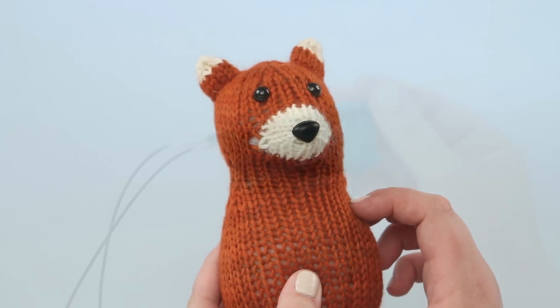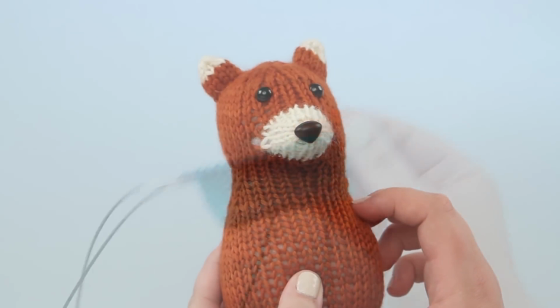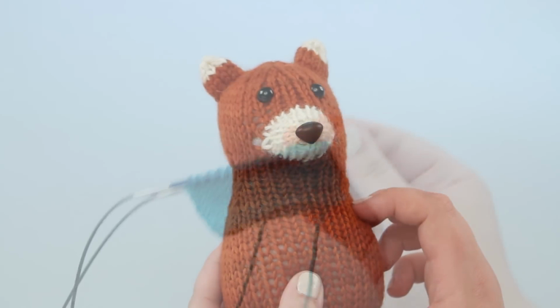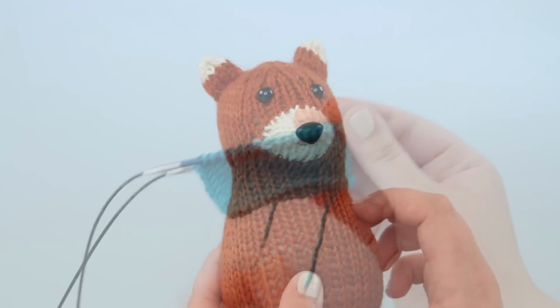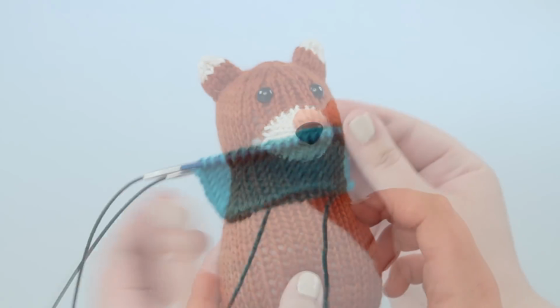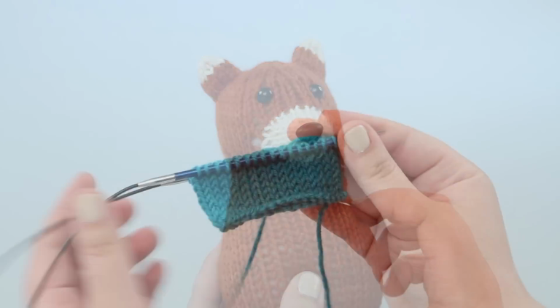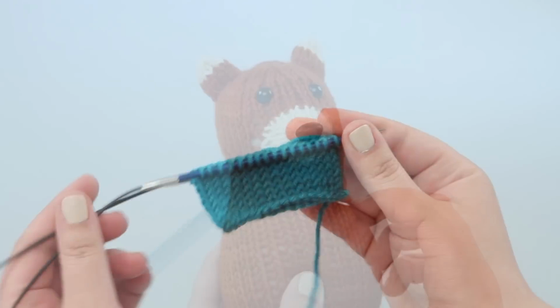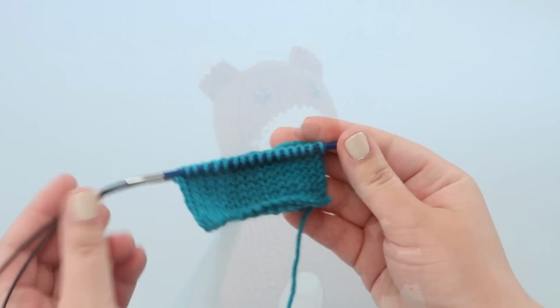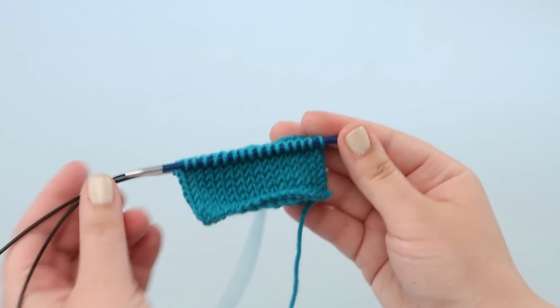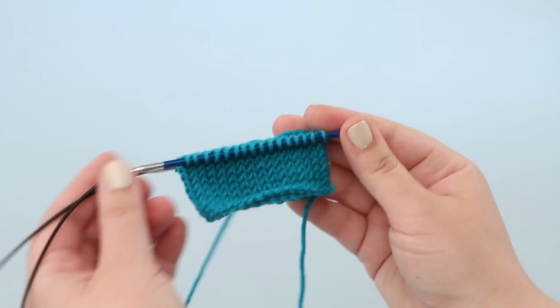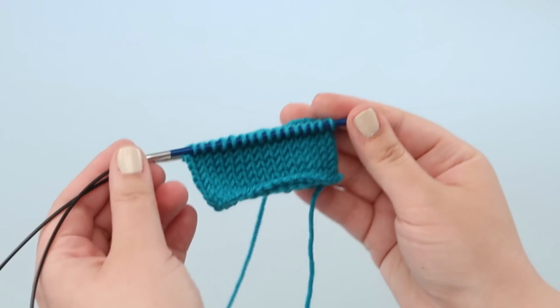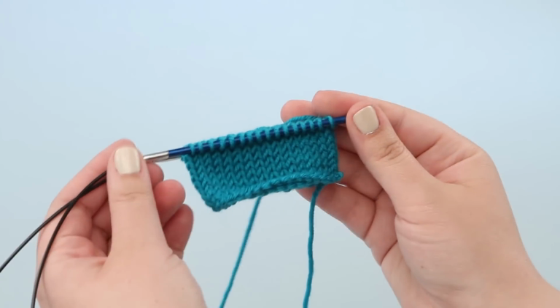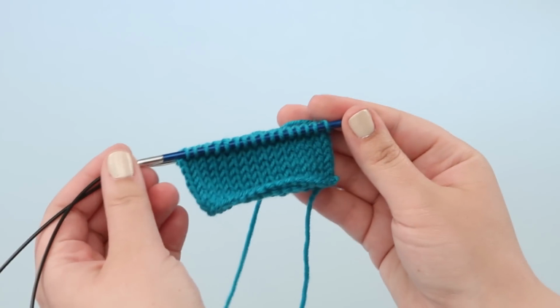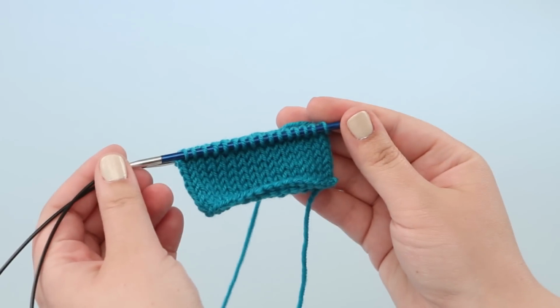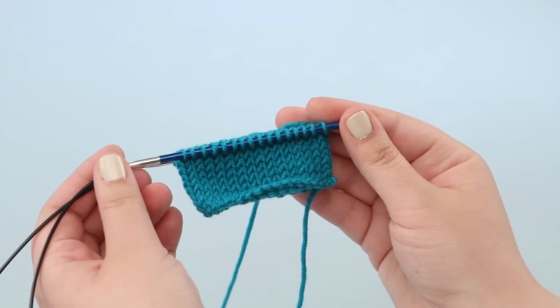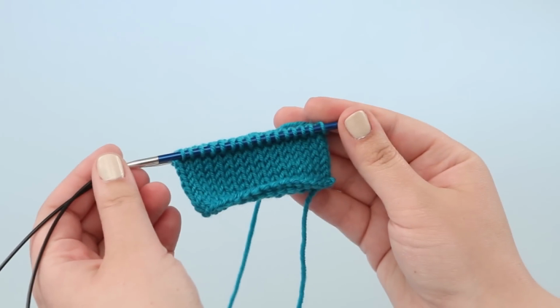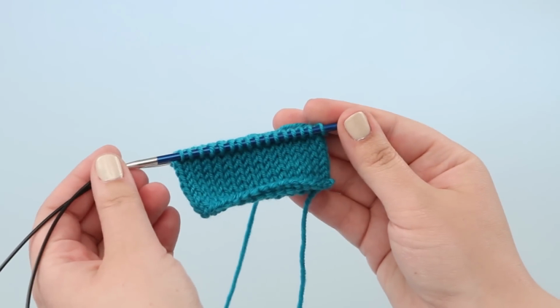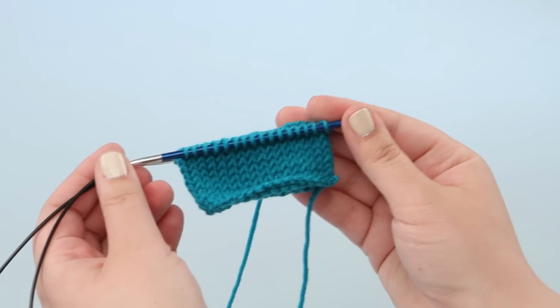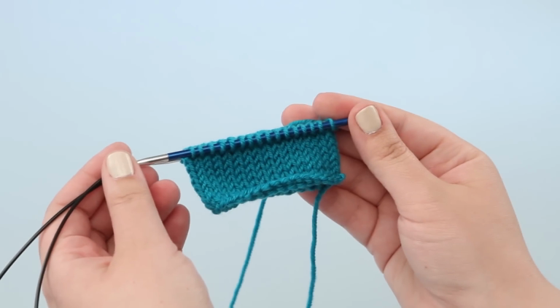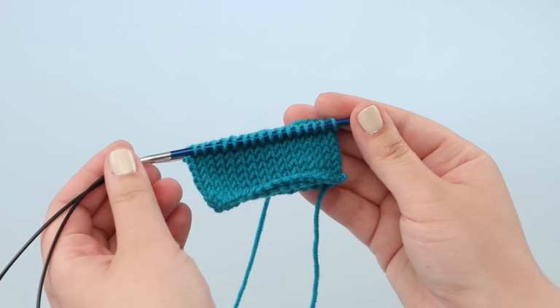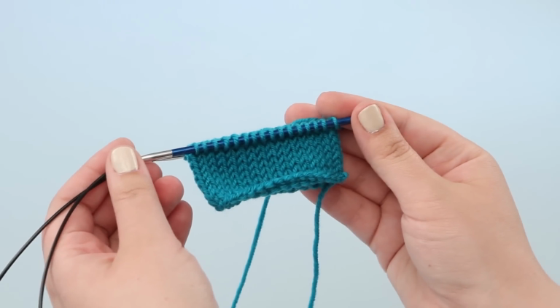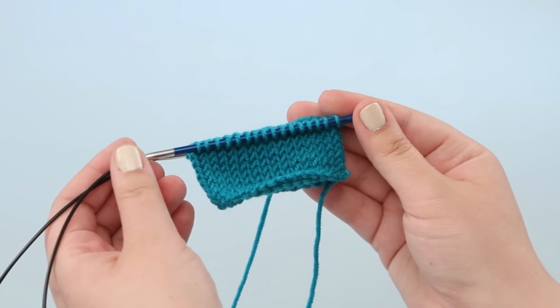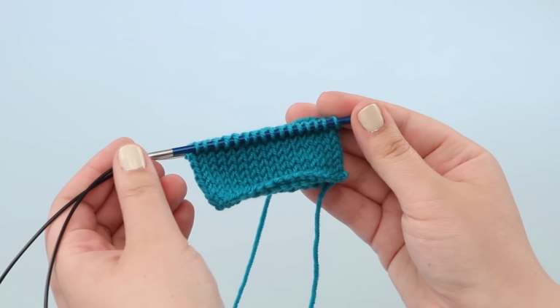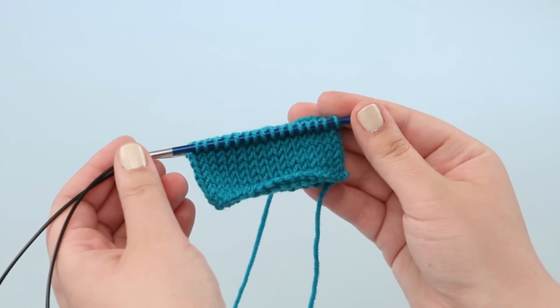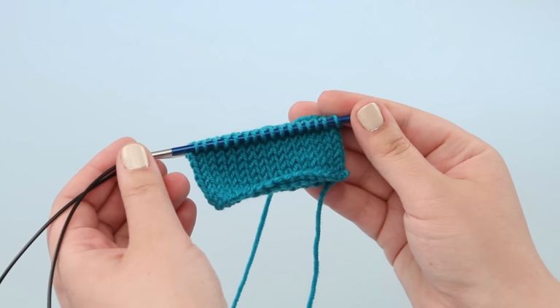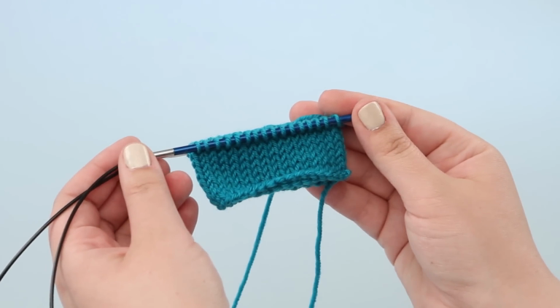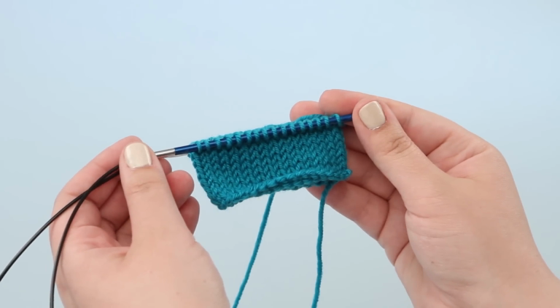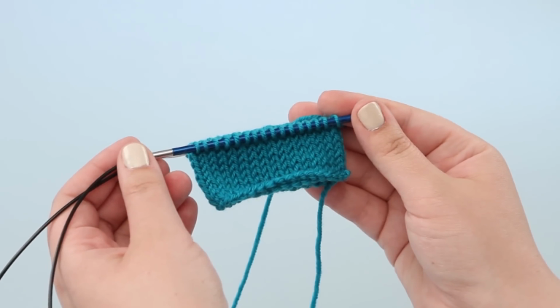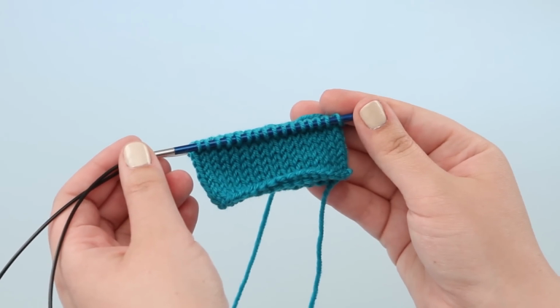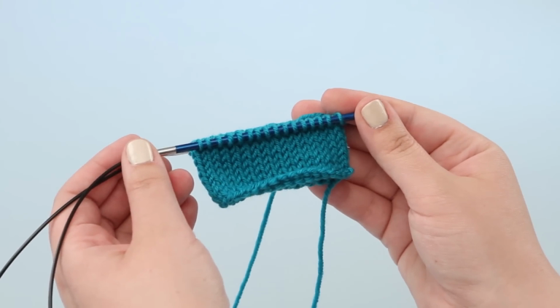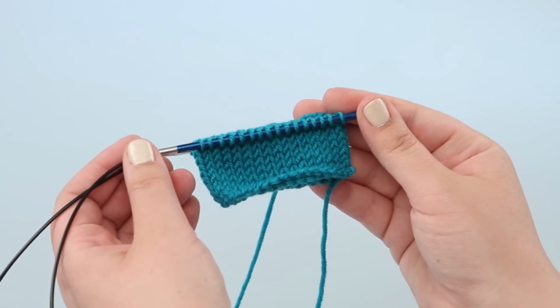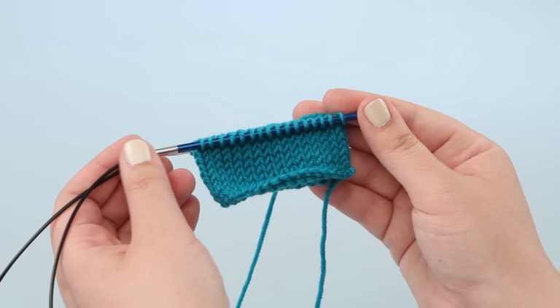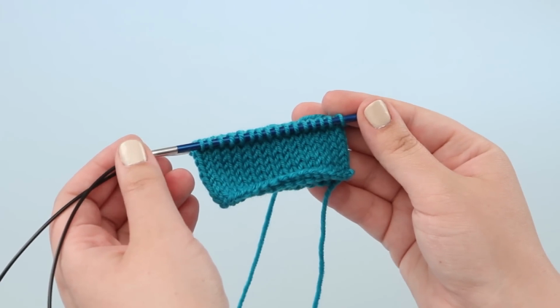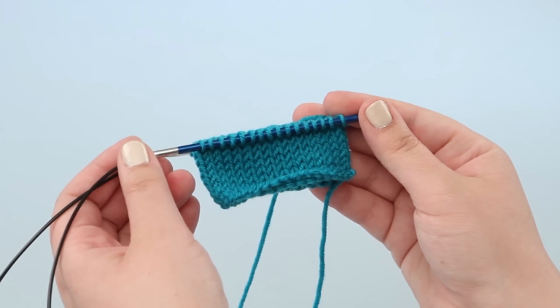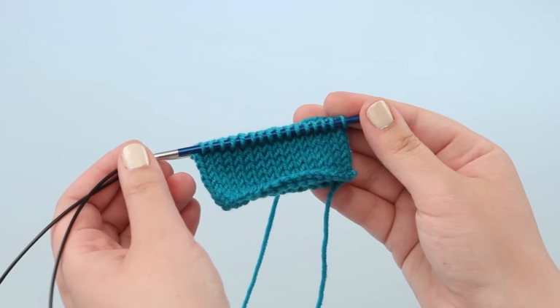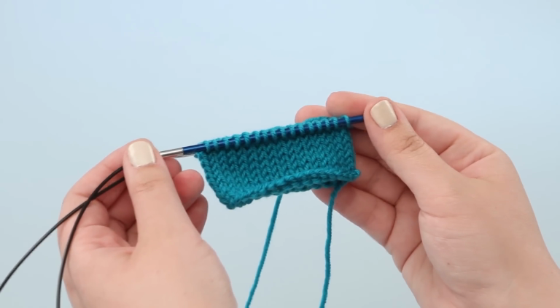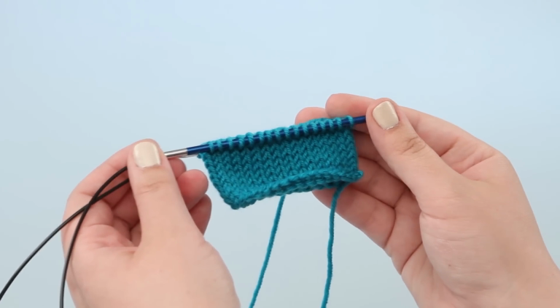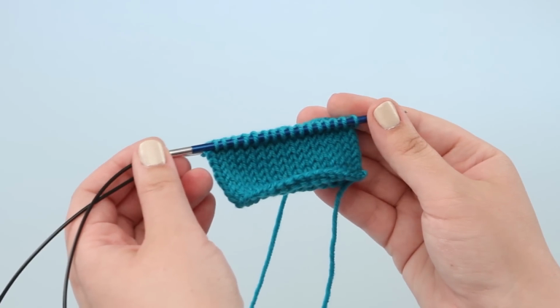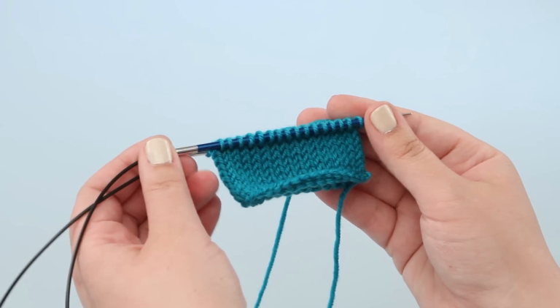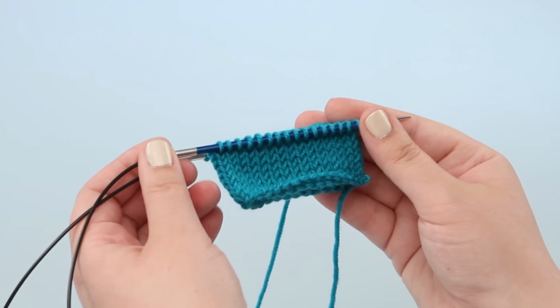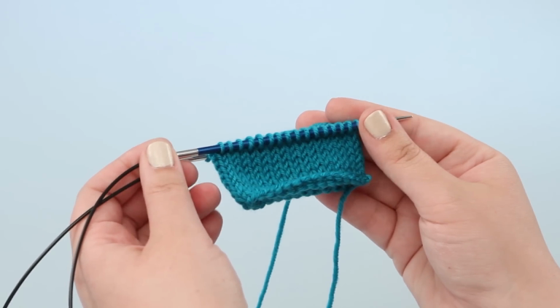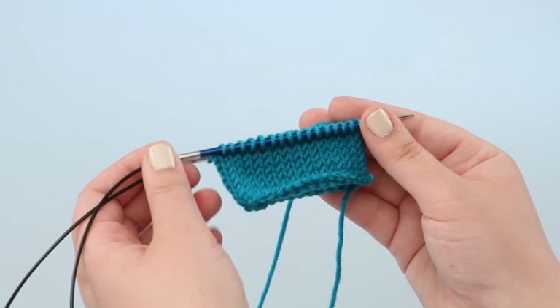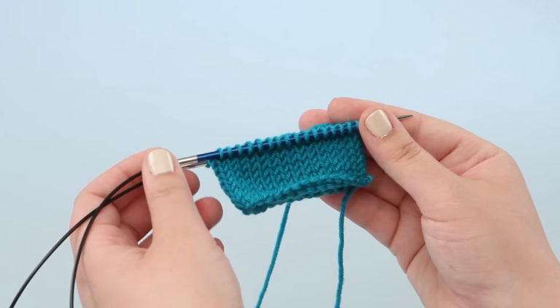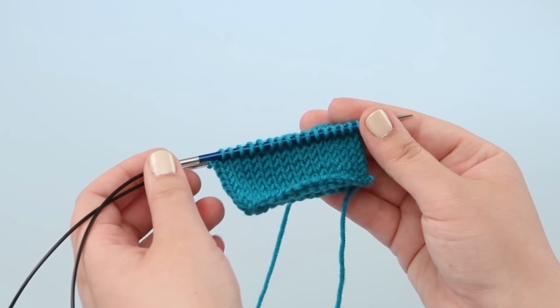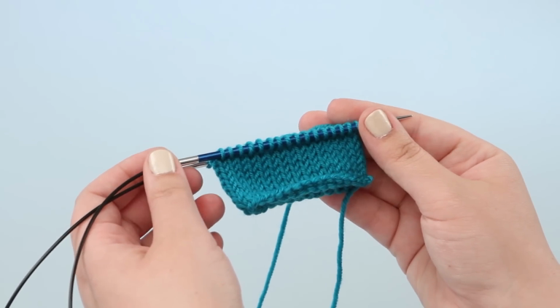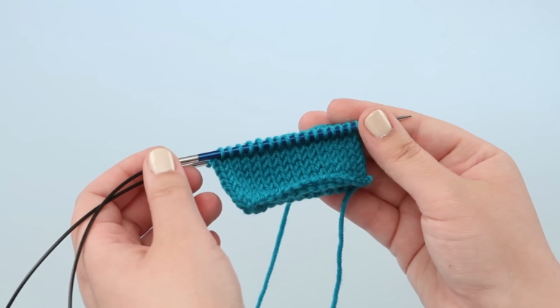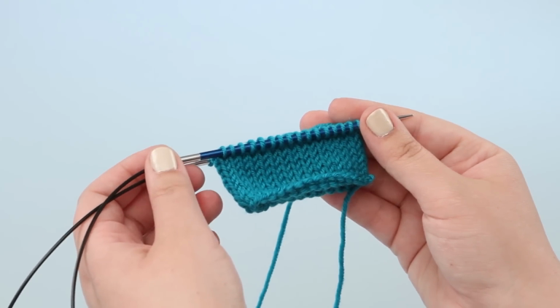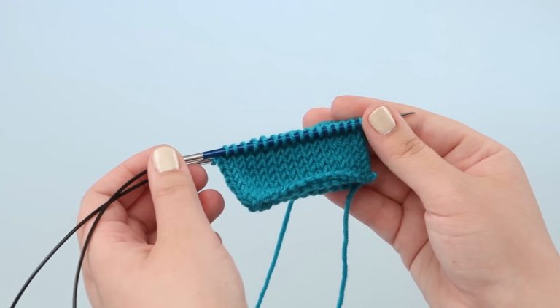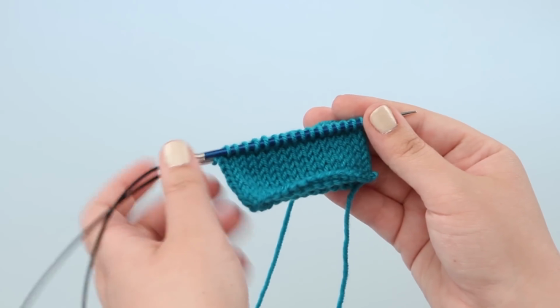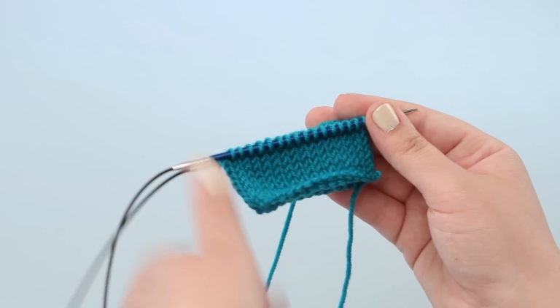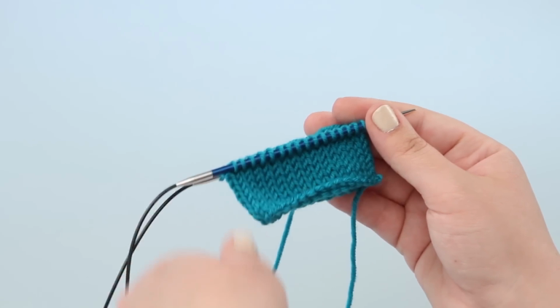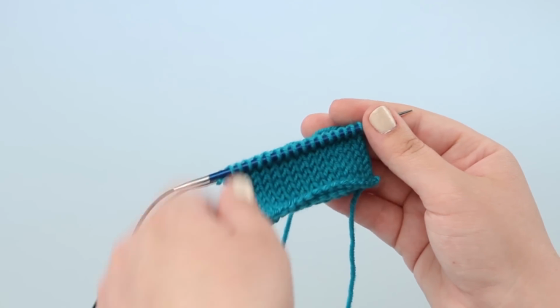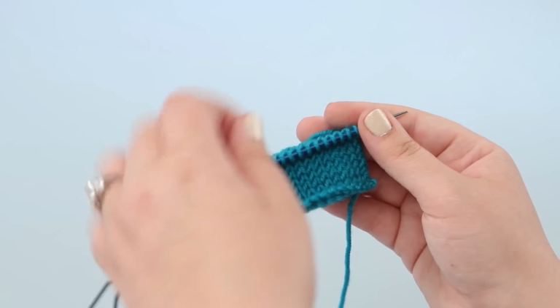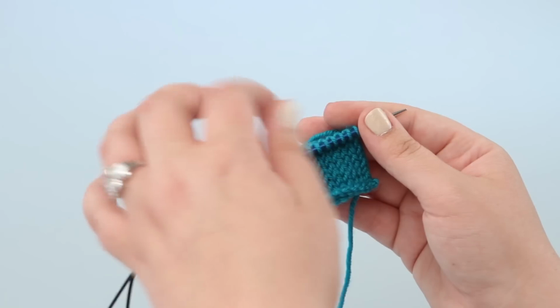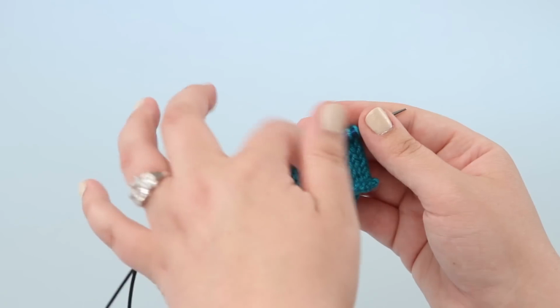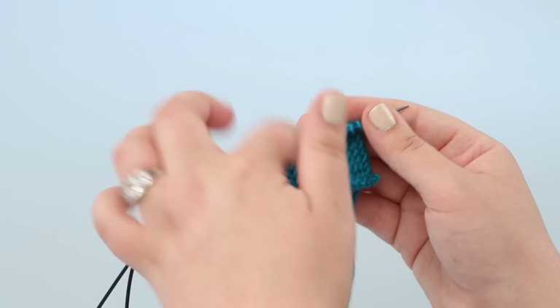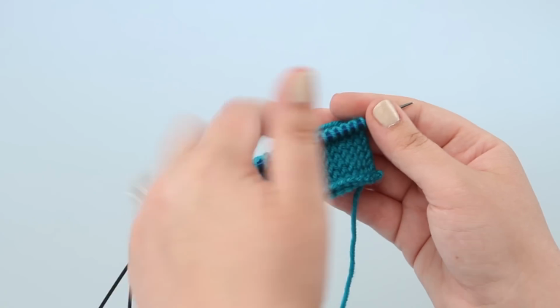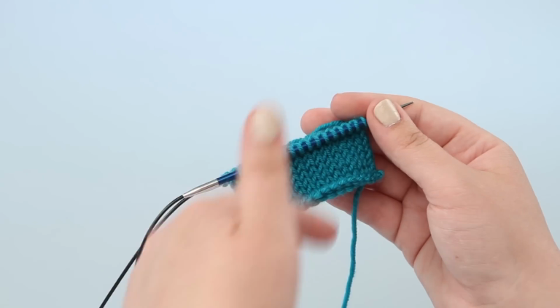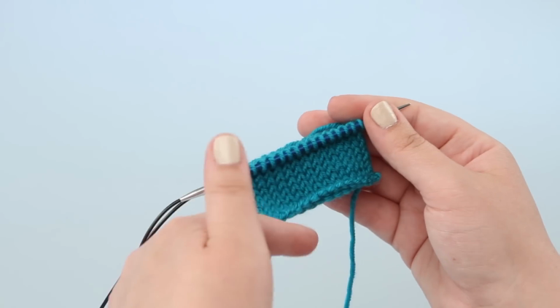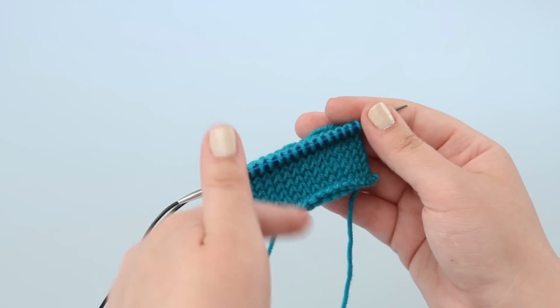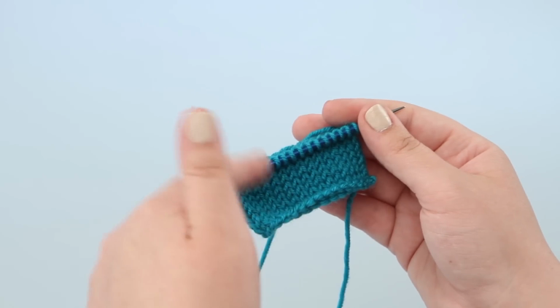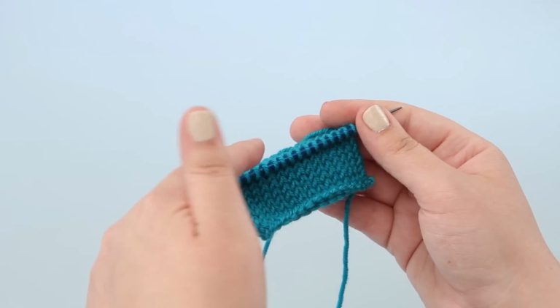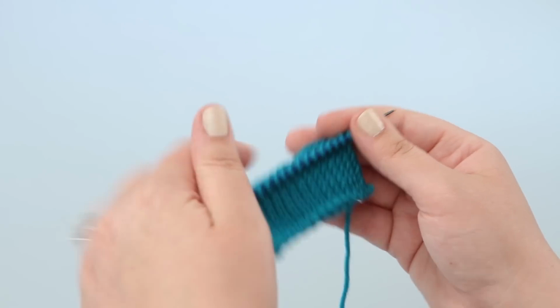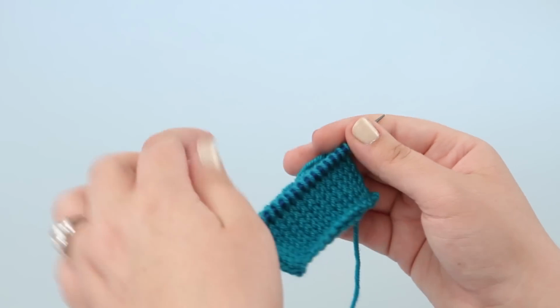To do this seamless join, we are going to hold stitches on waste yarn and come back to them later, then removing the waste yarn to expose live stitches.